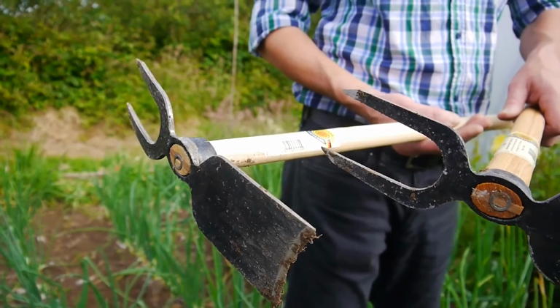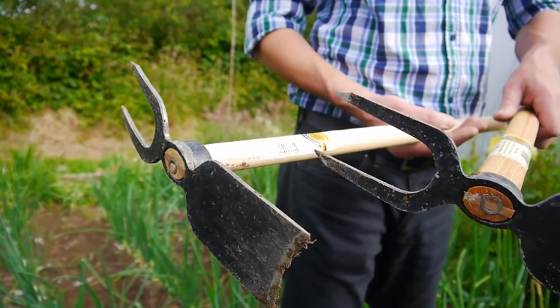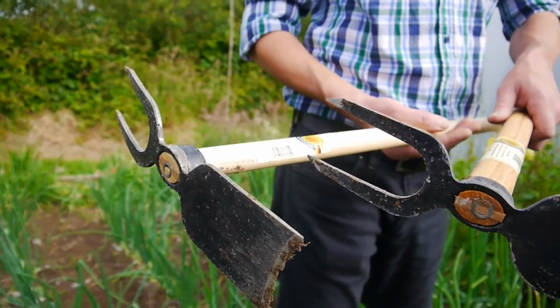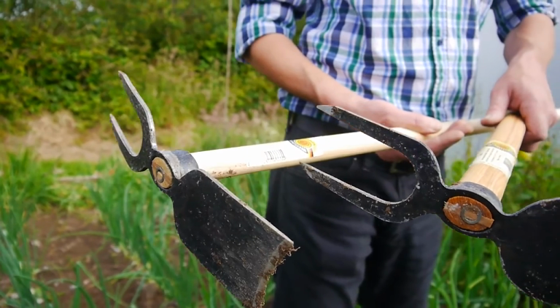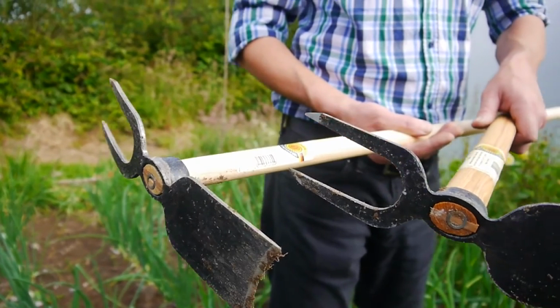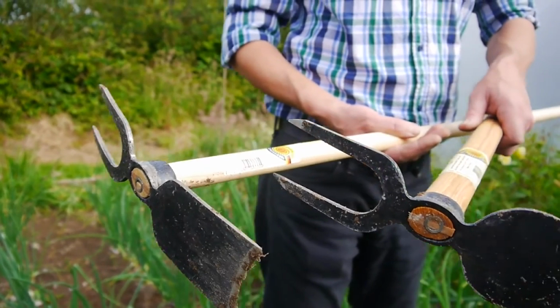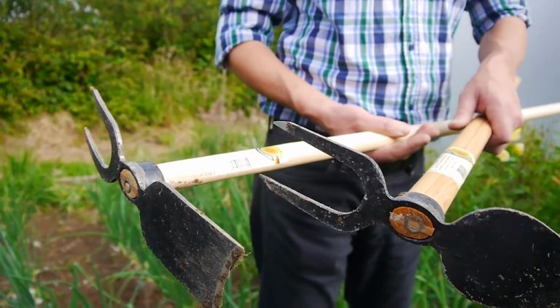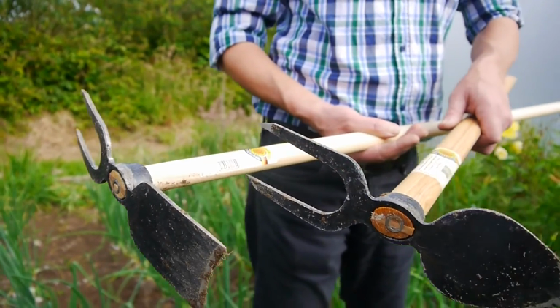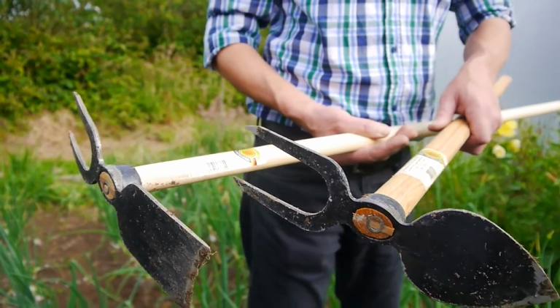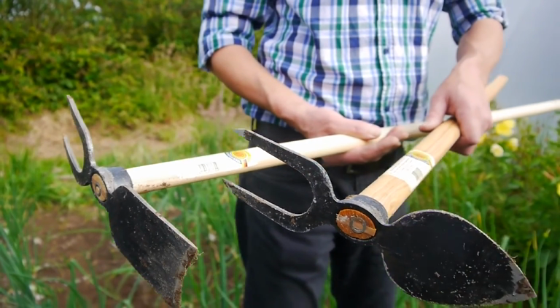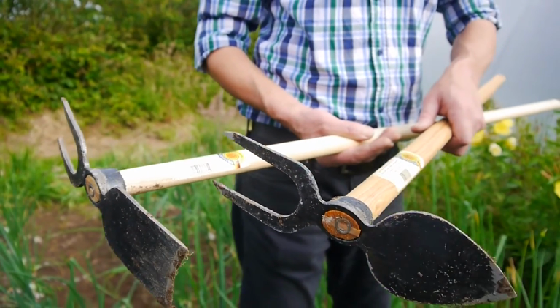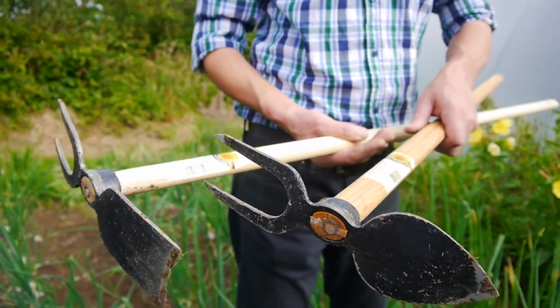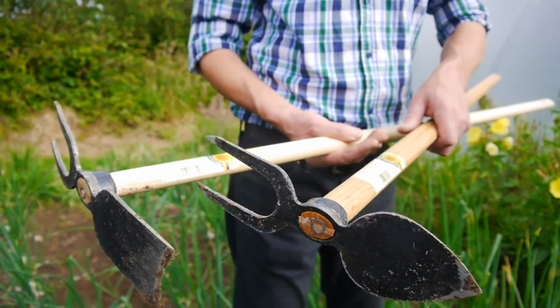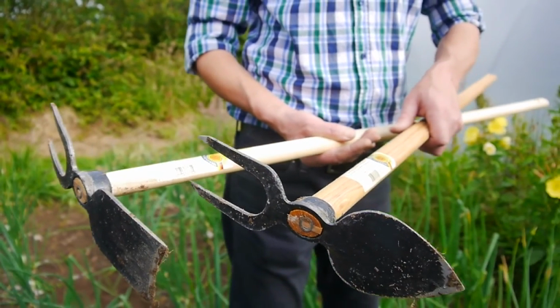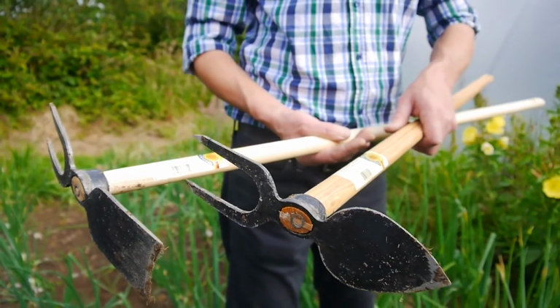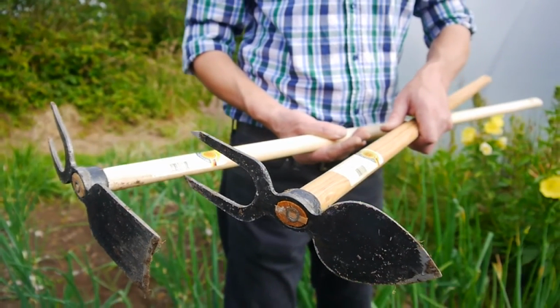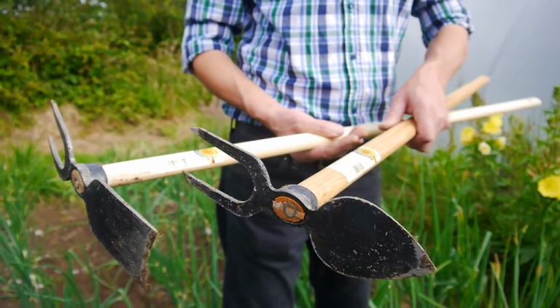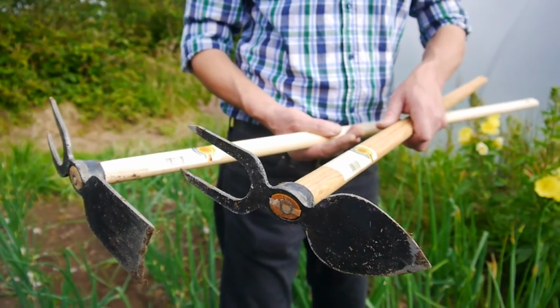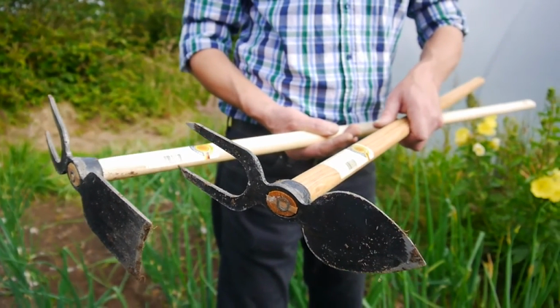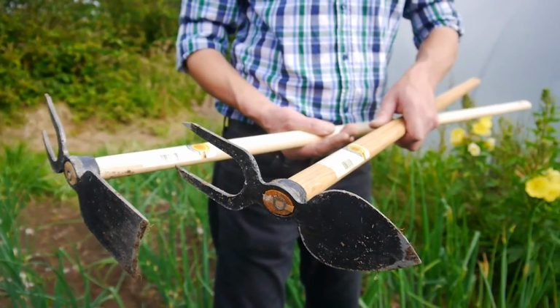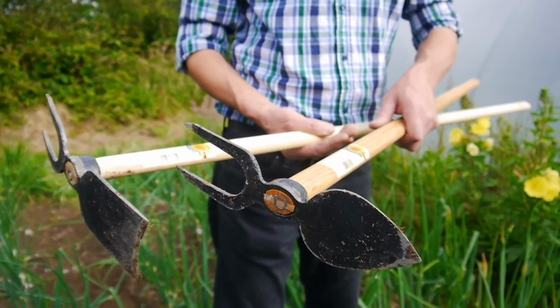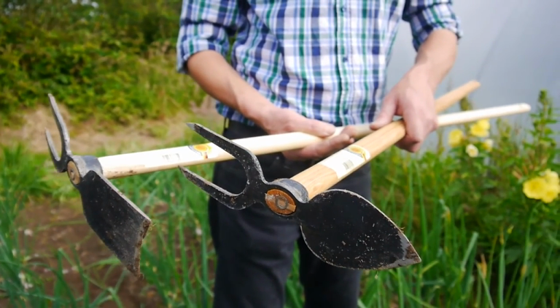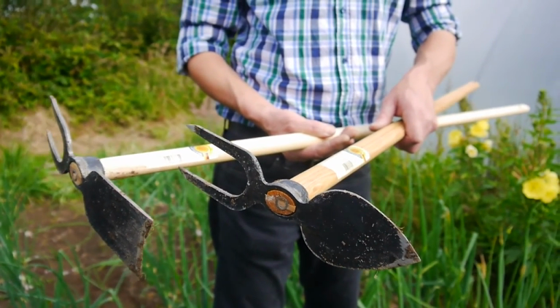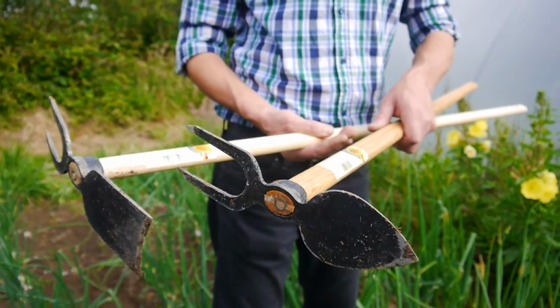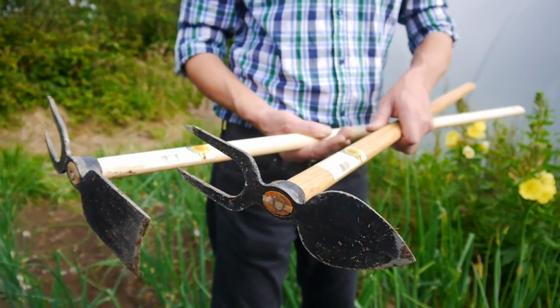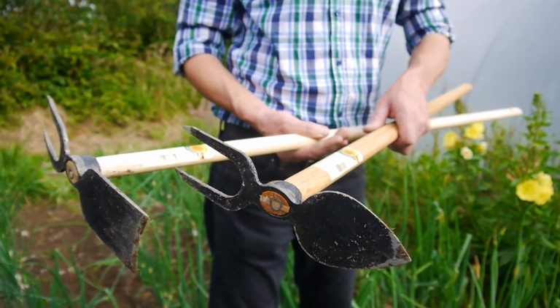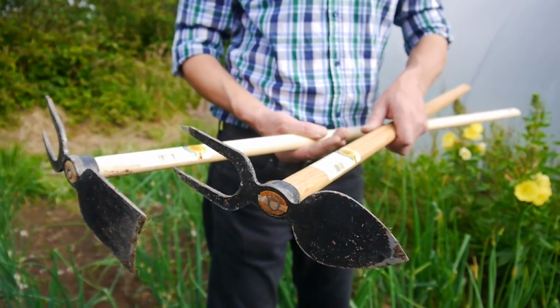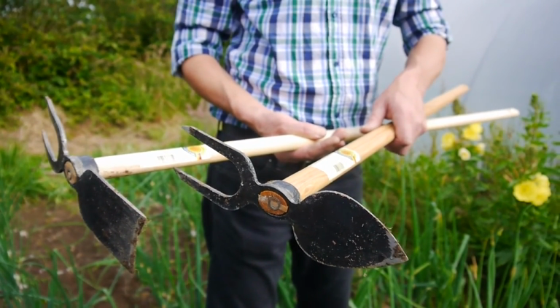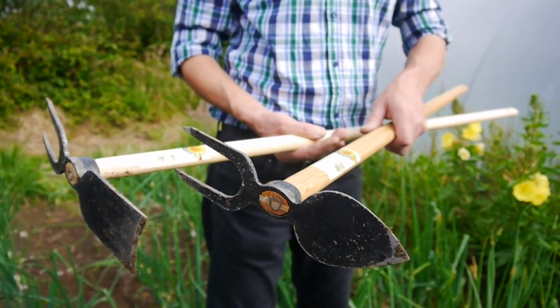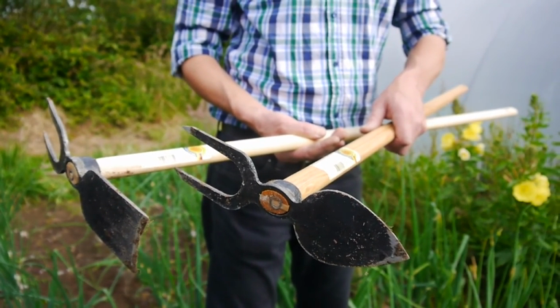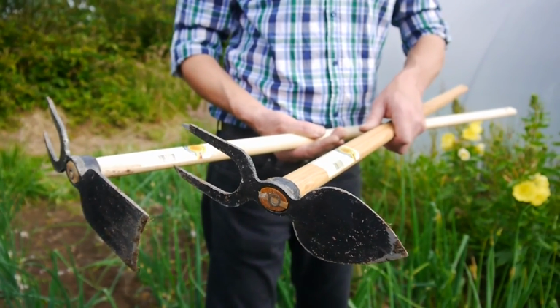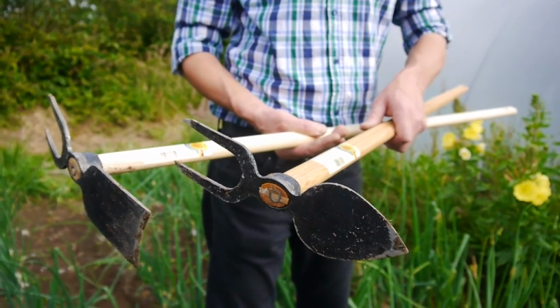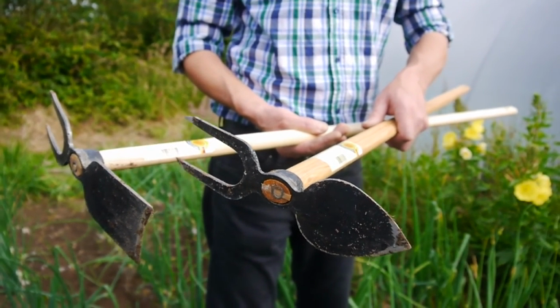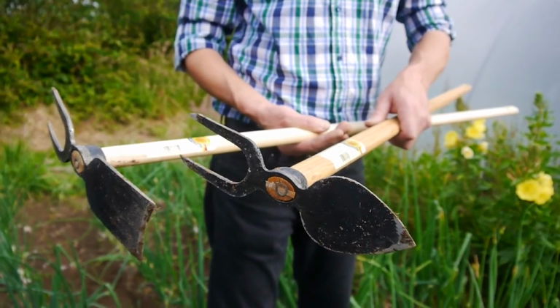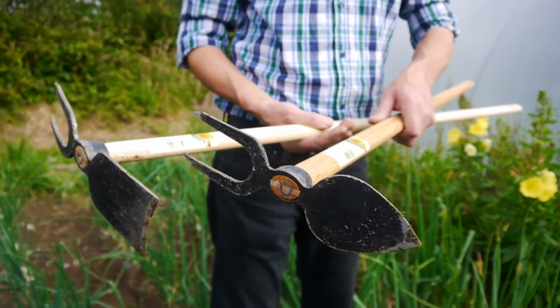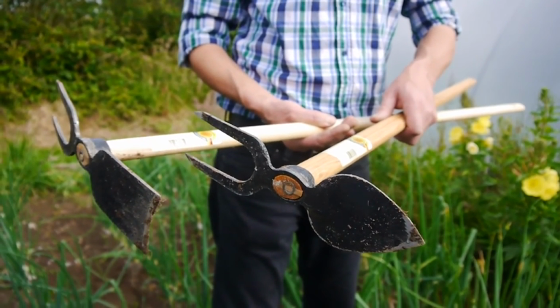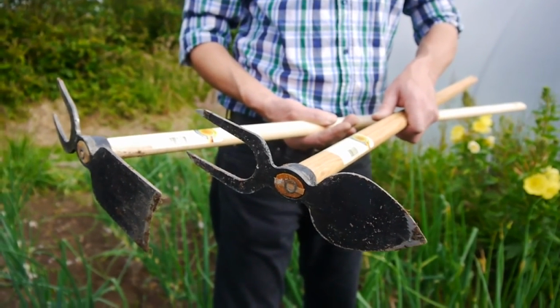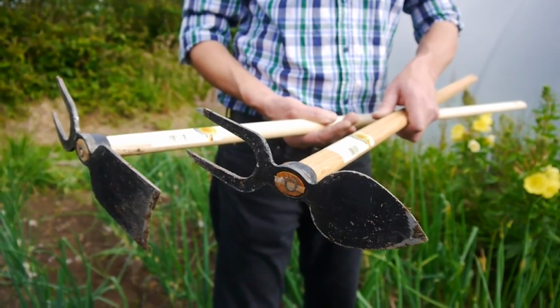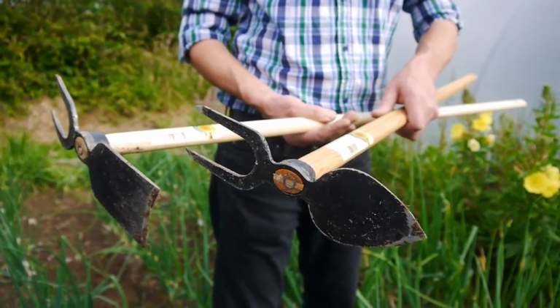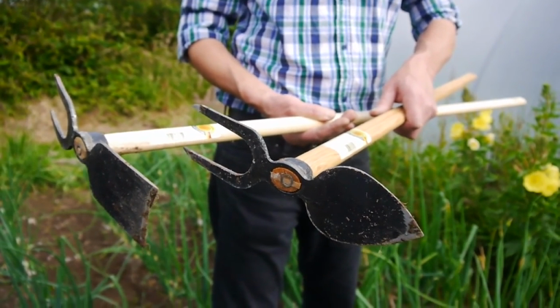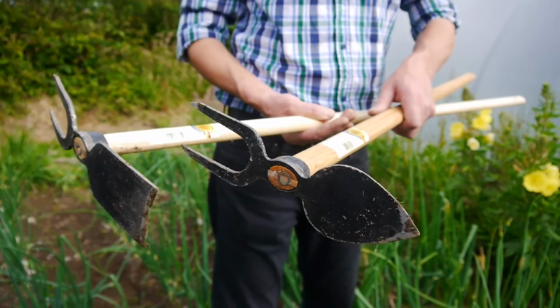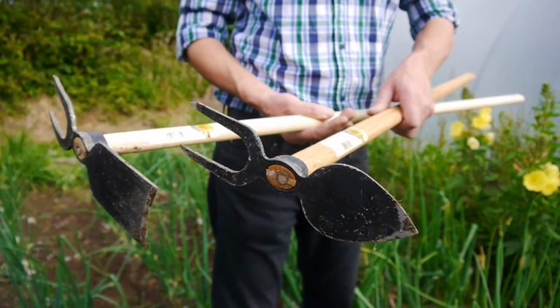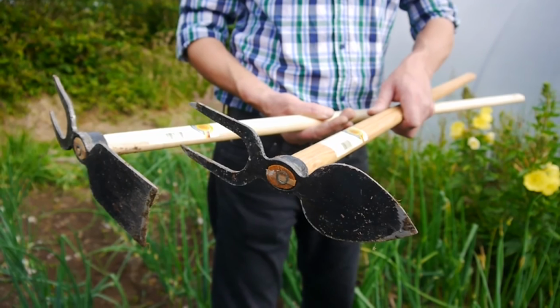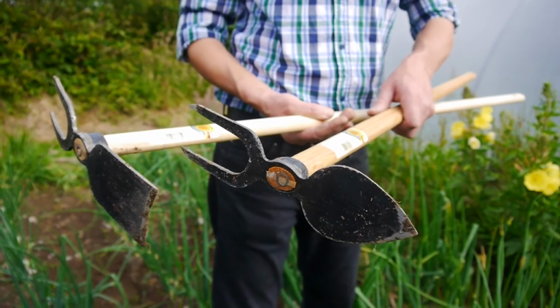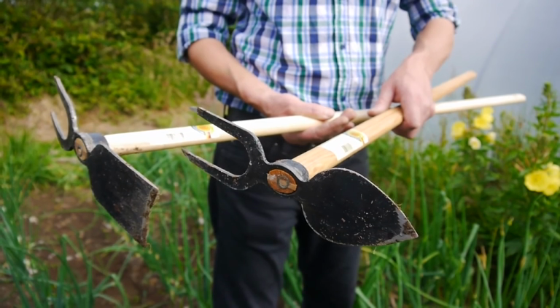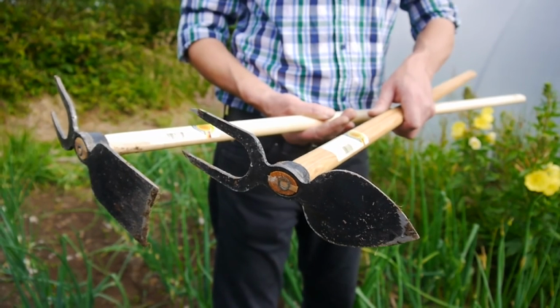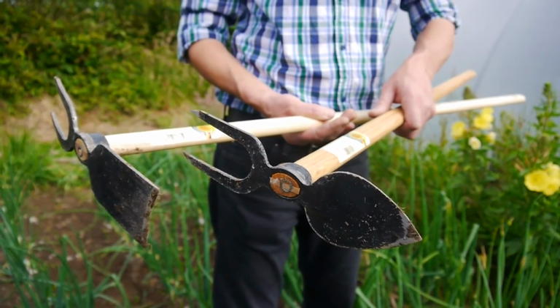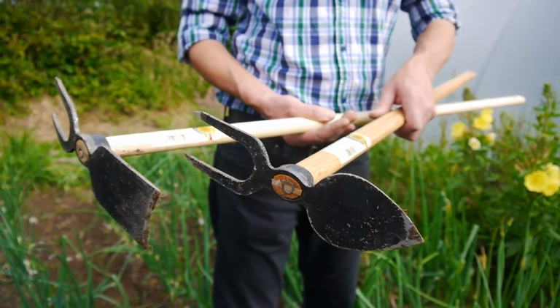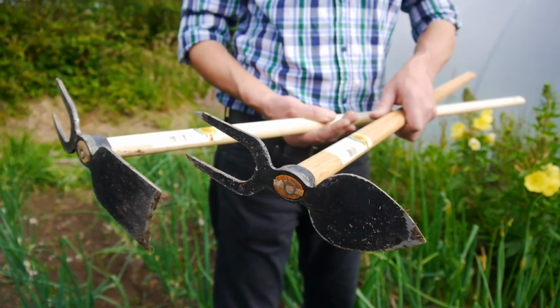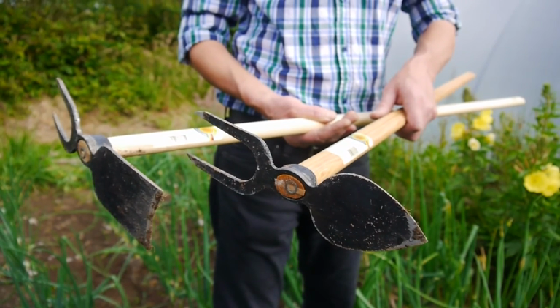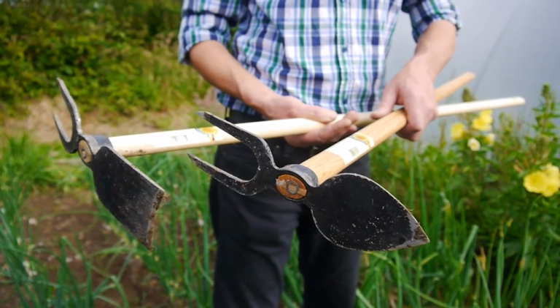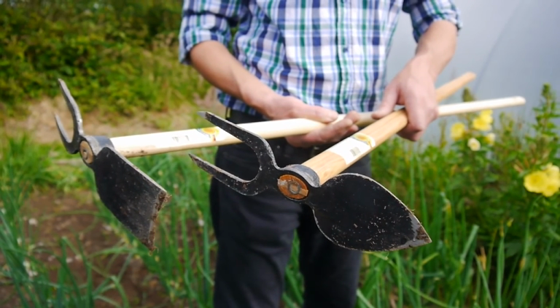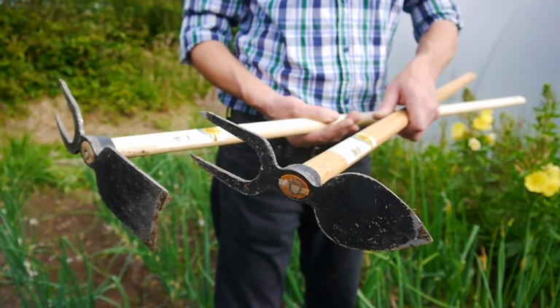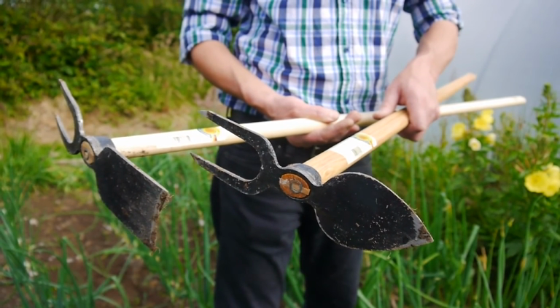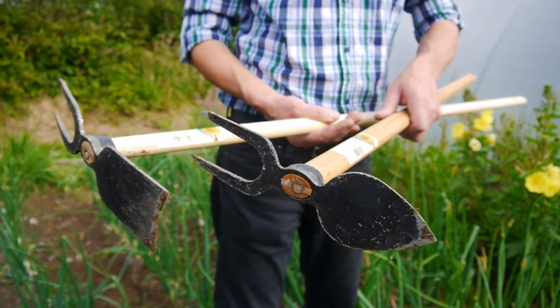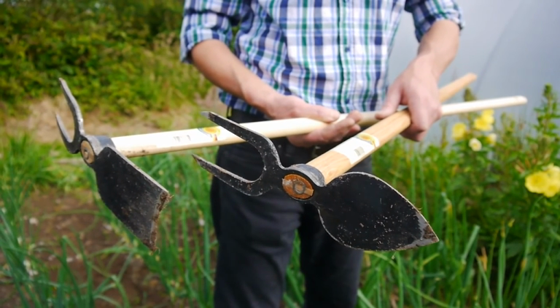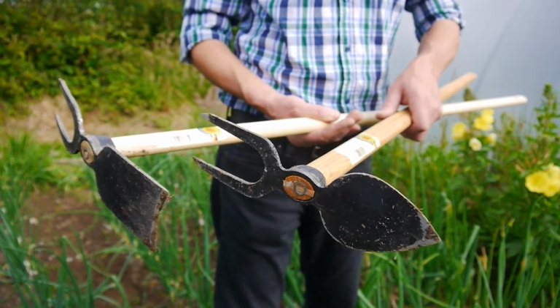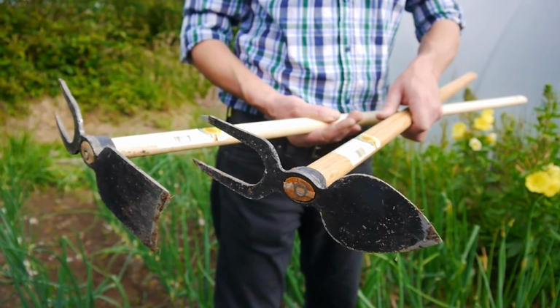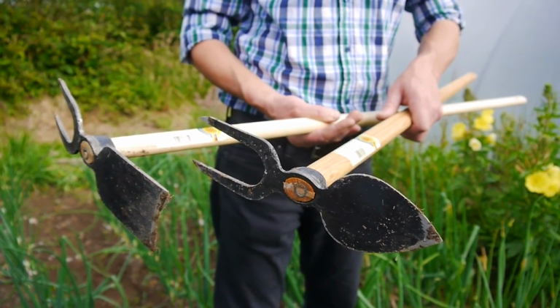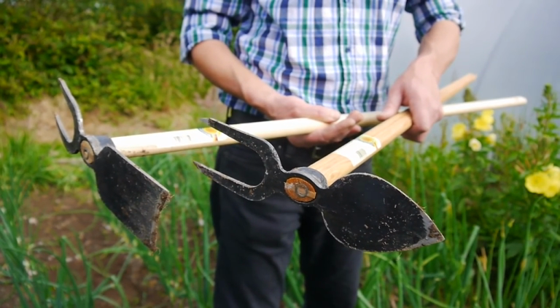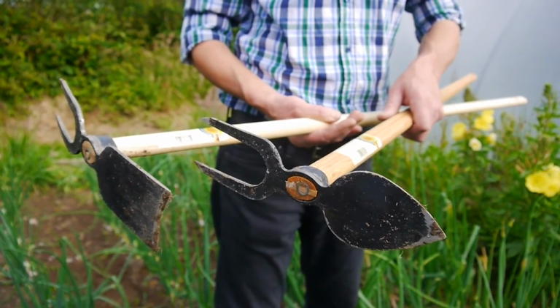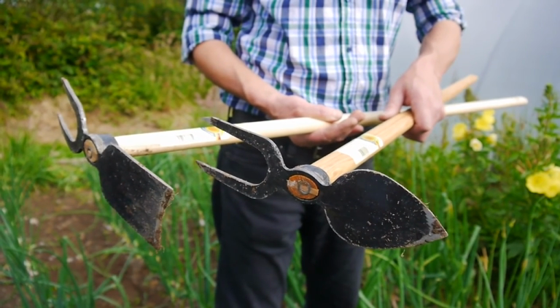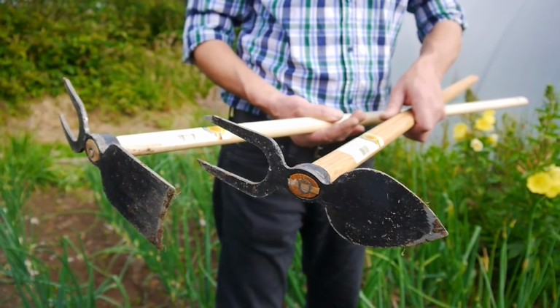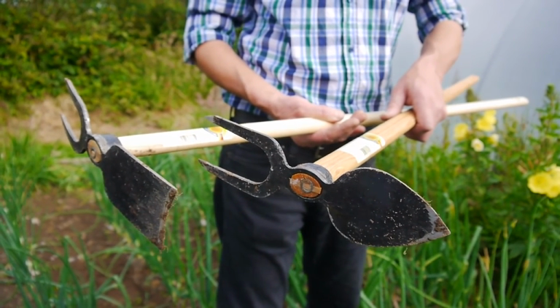The two points at the back are very good for loosening the soil, pulling out weeds, but also bringing air into the soil — so really breaking it up.